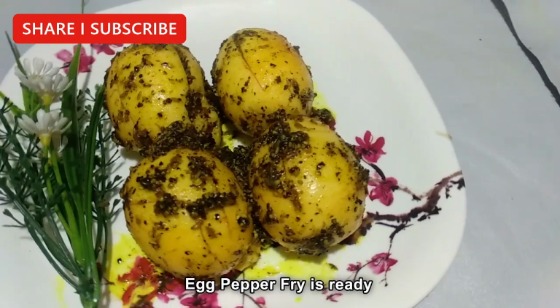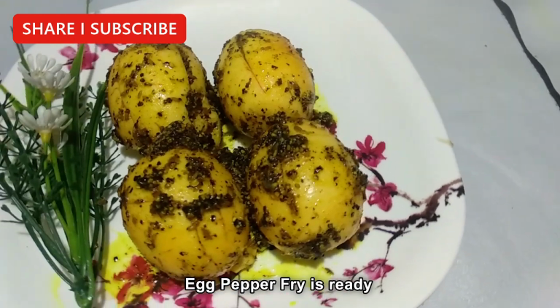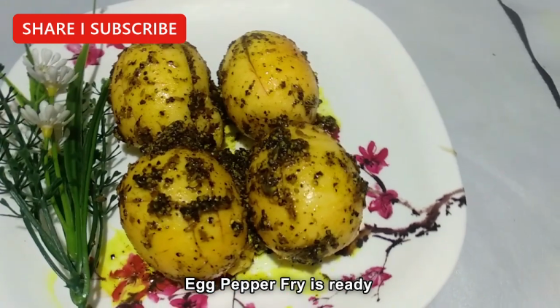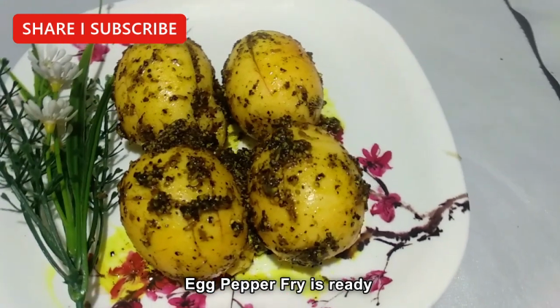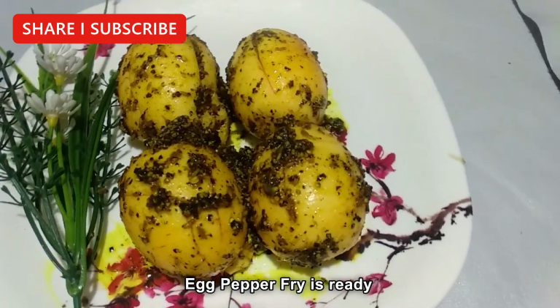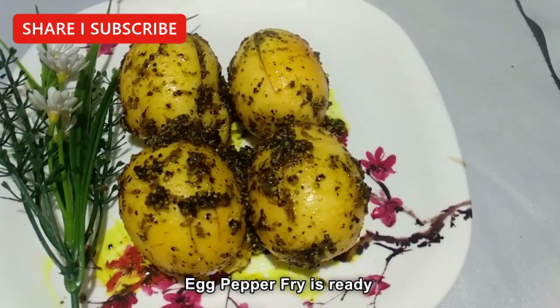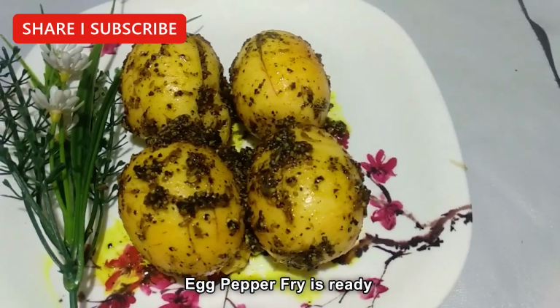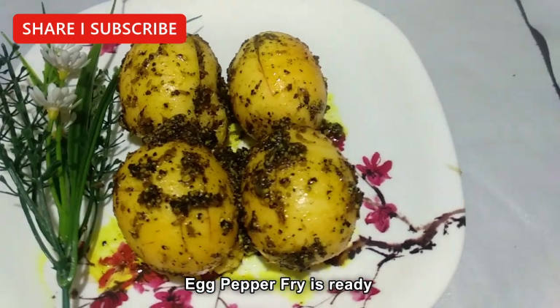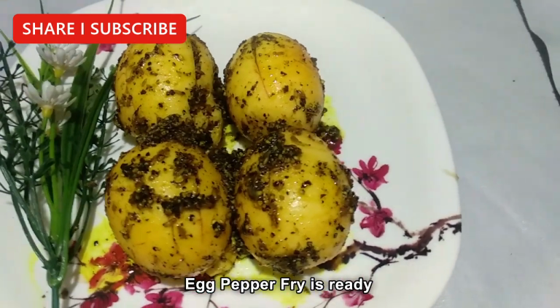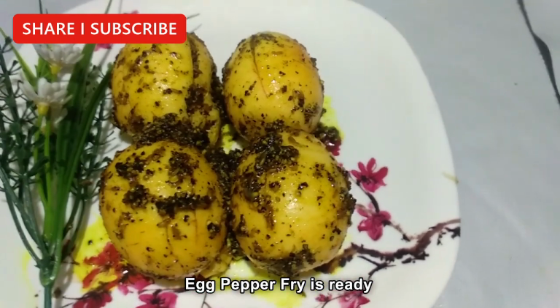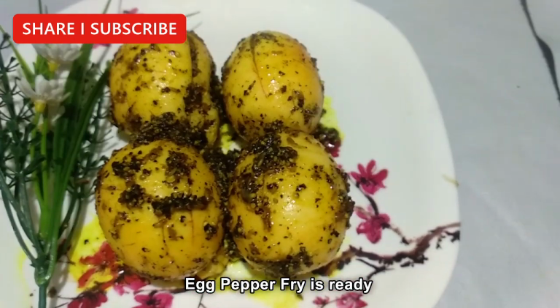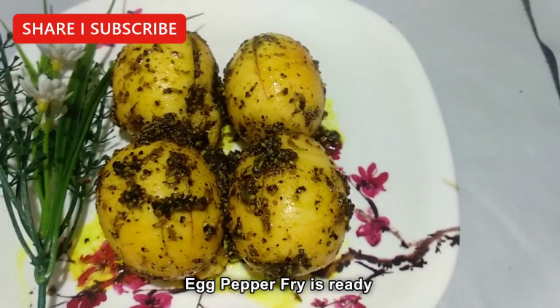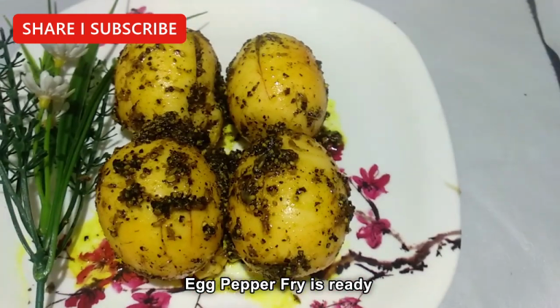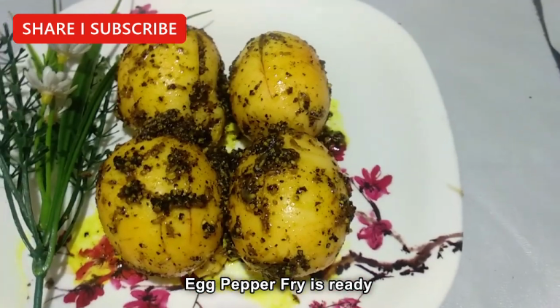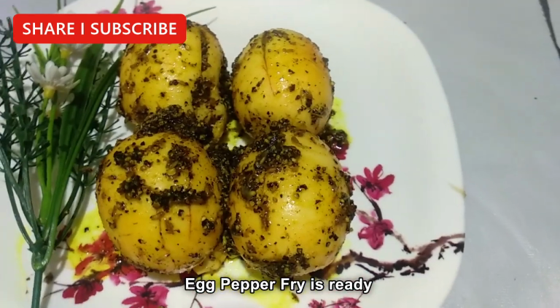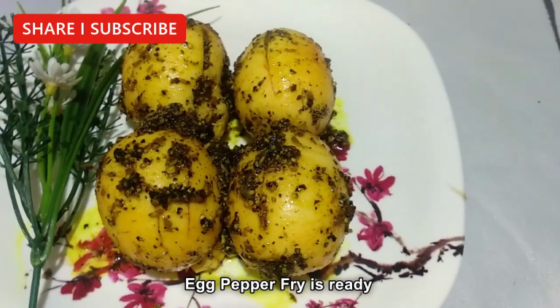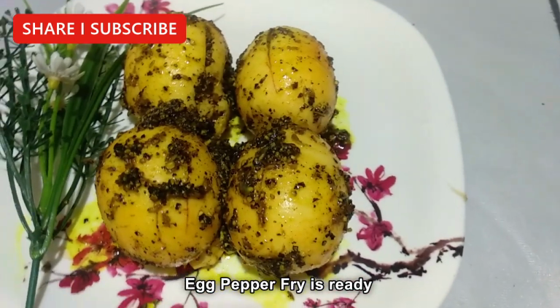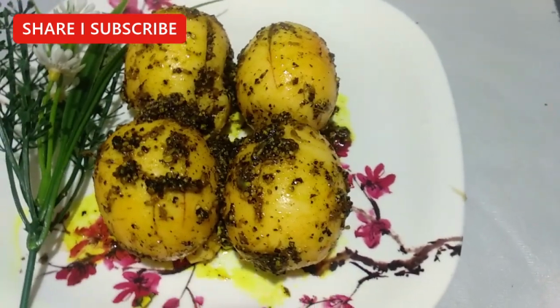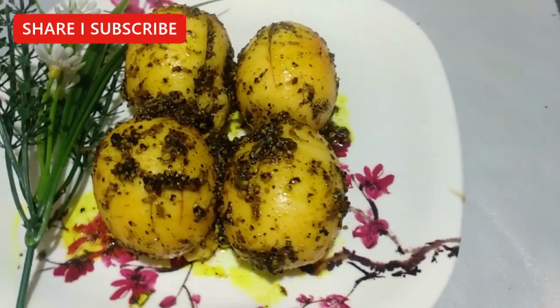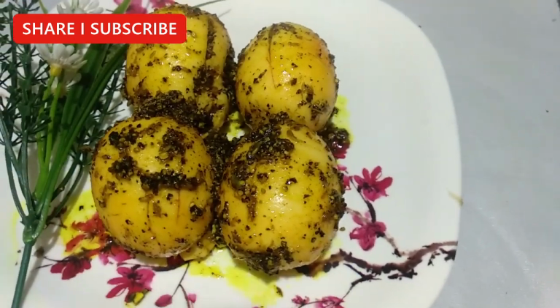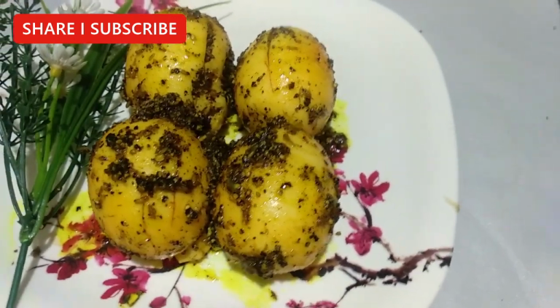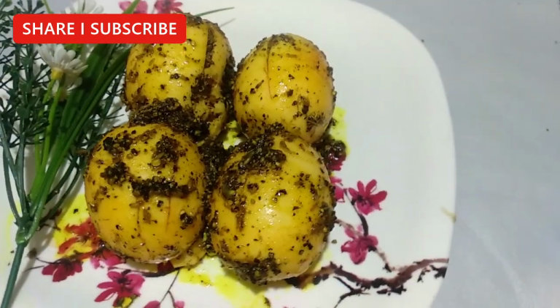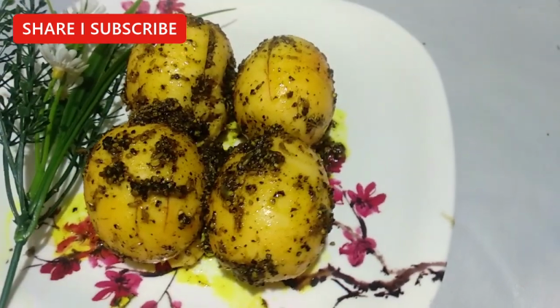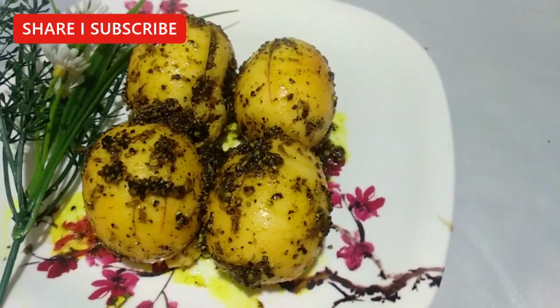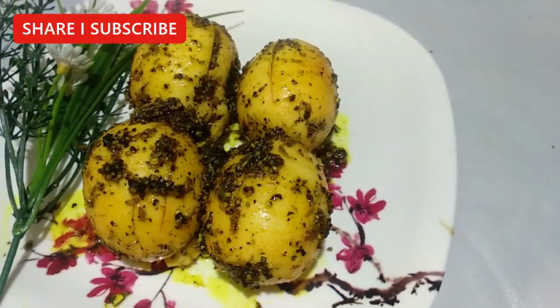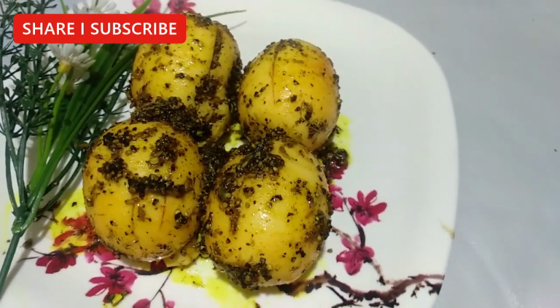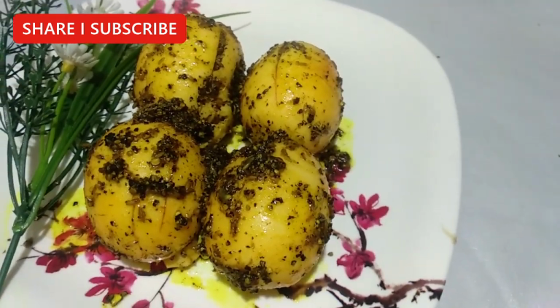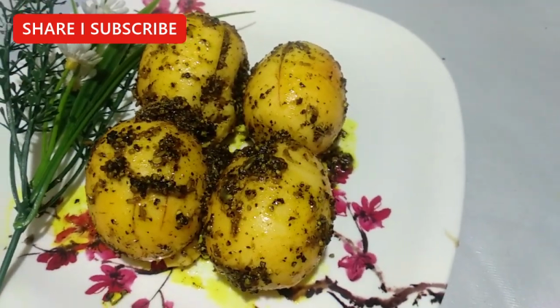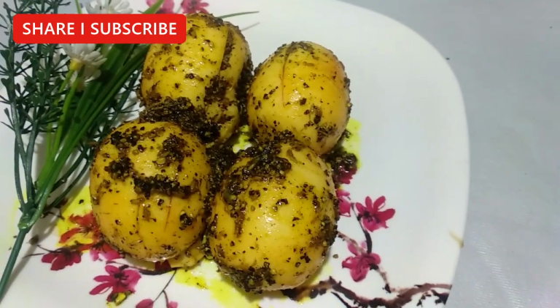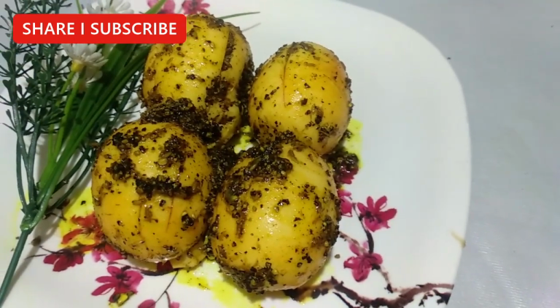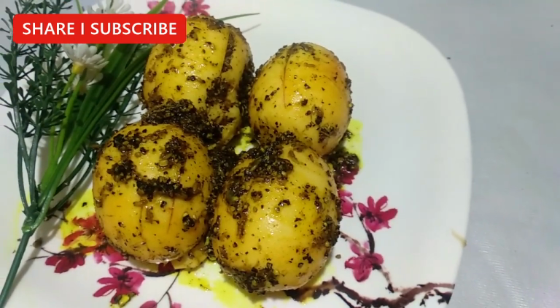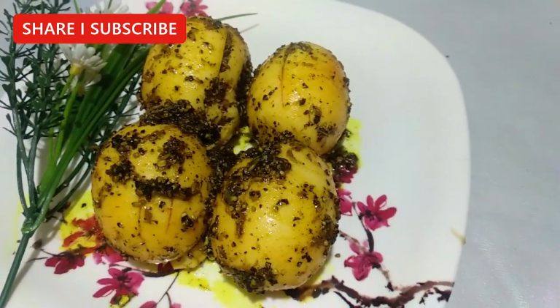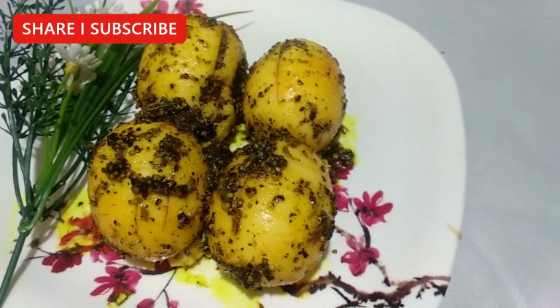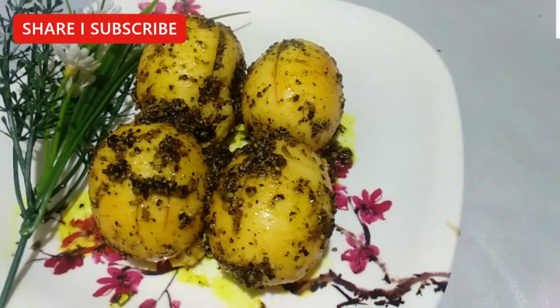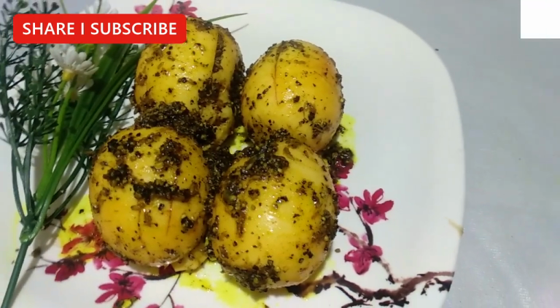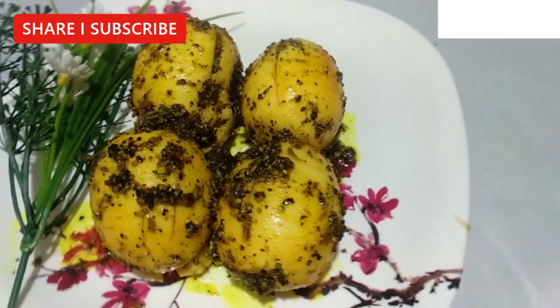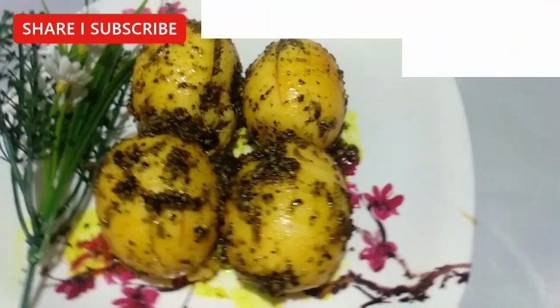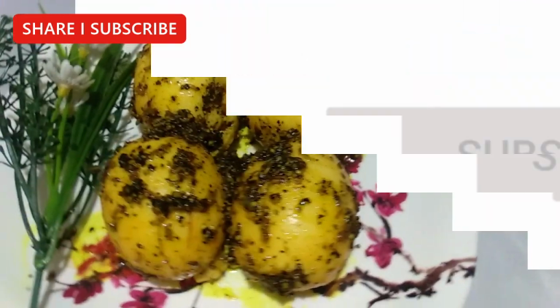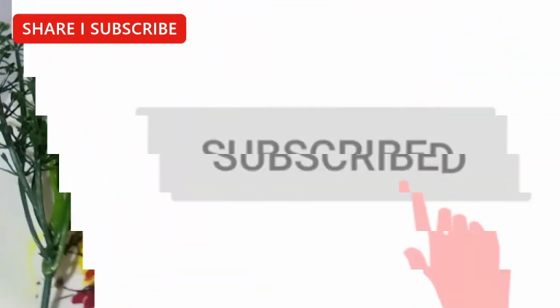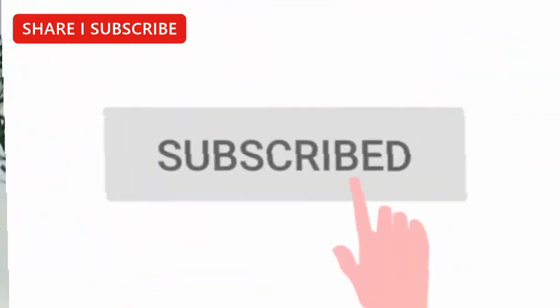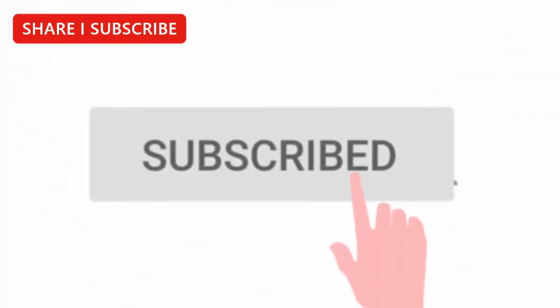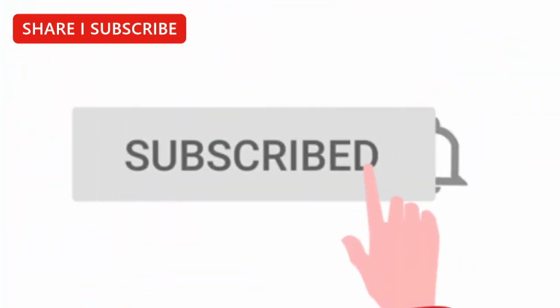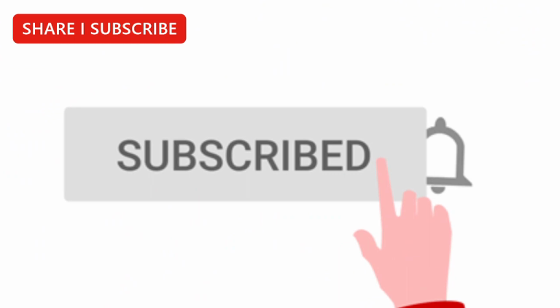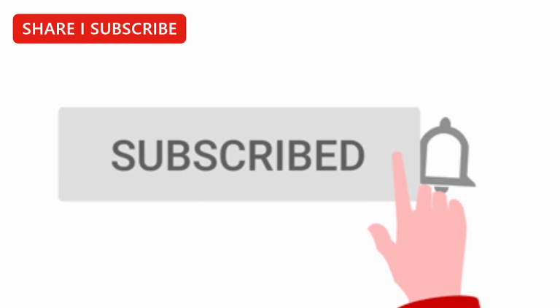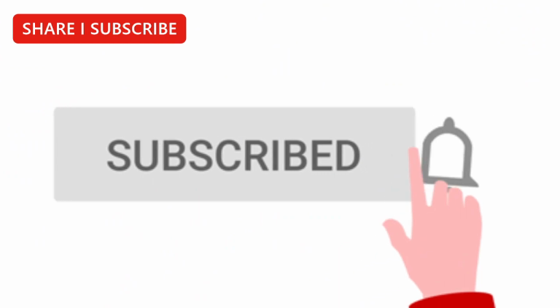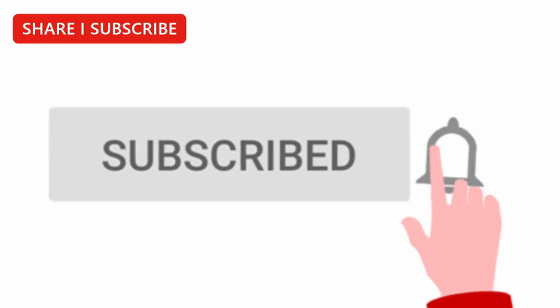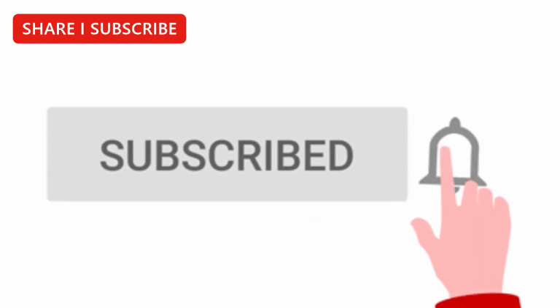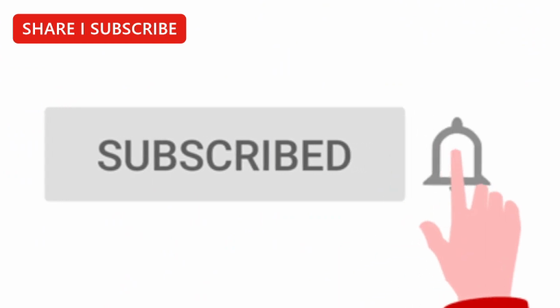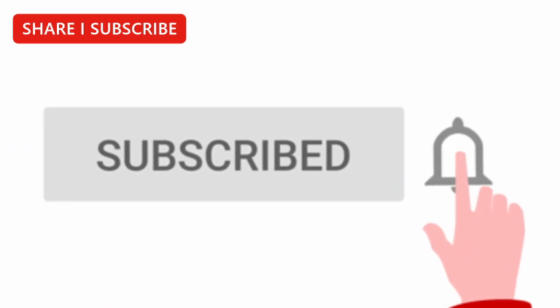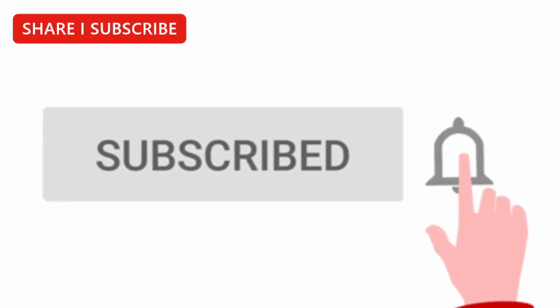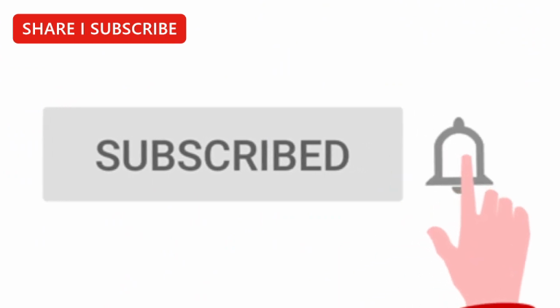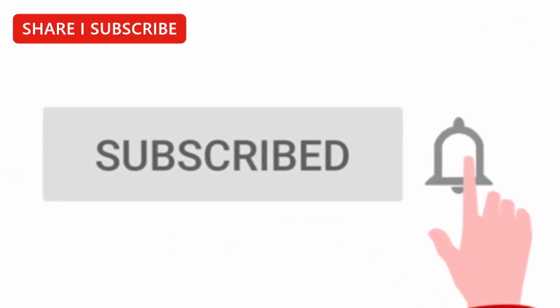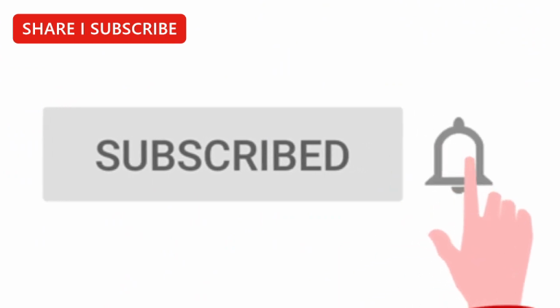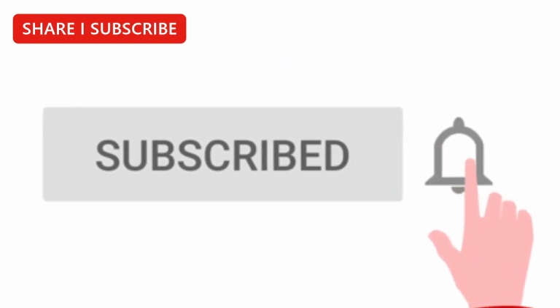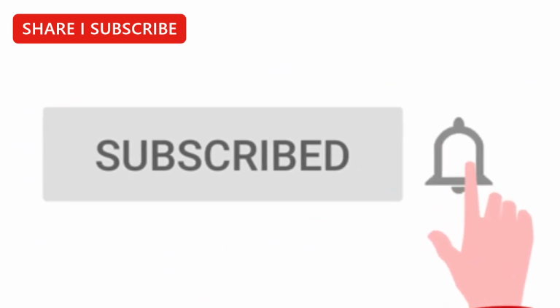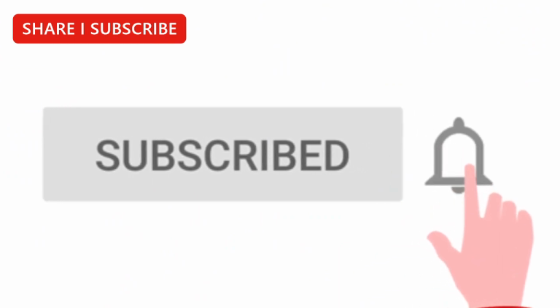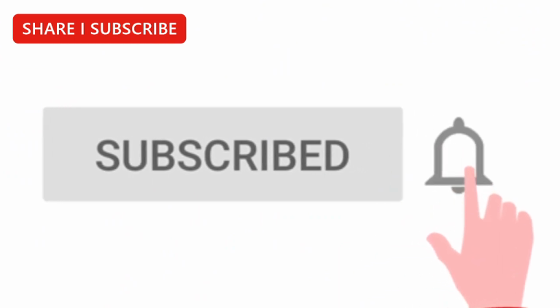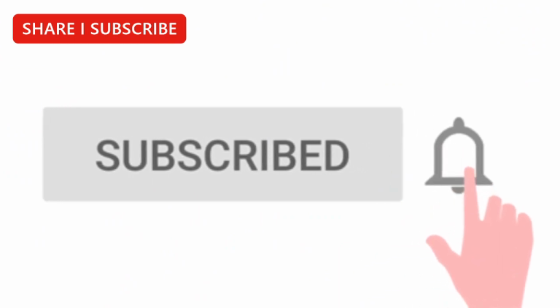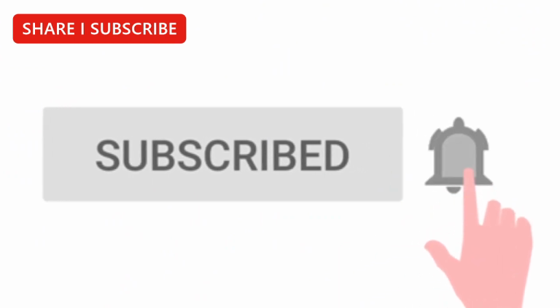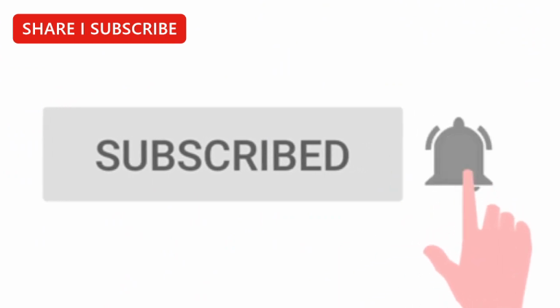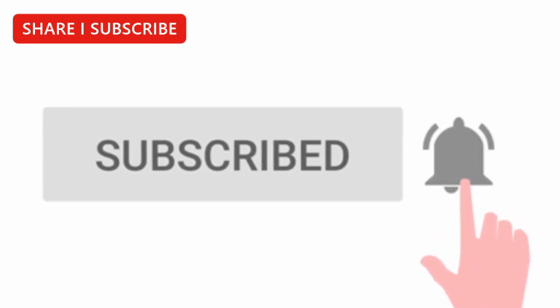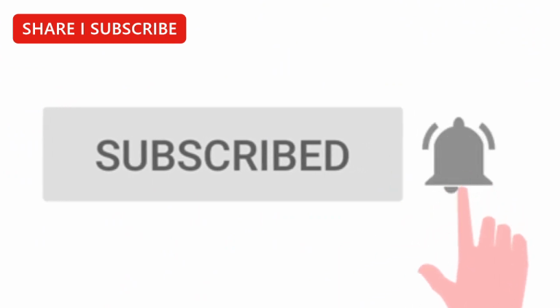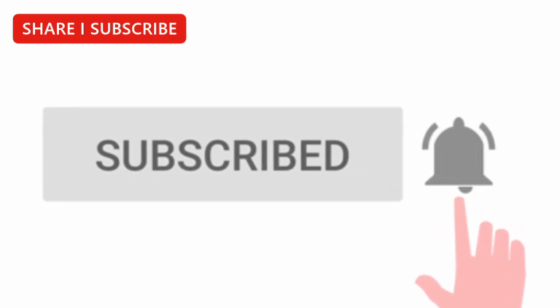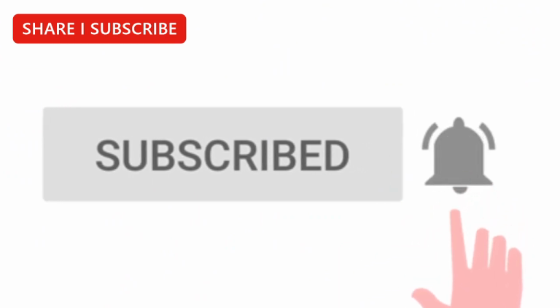If you like this video, comment and subscribe to our channel.